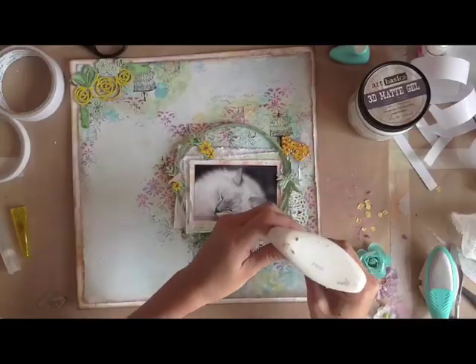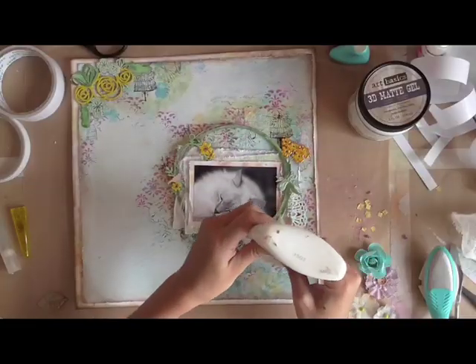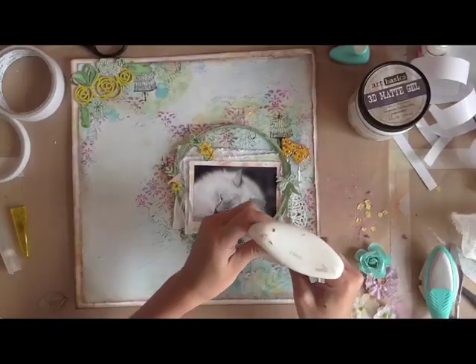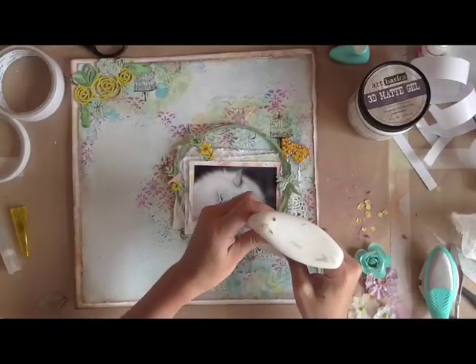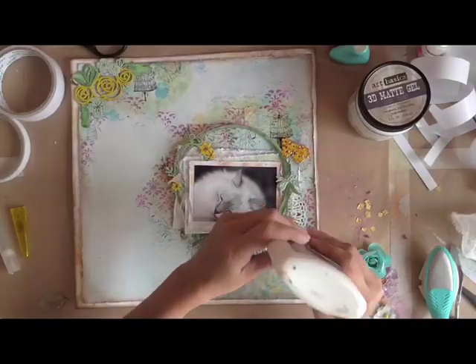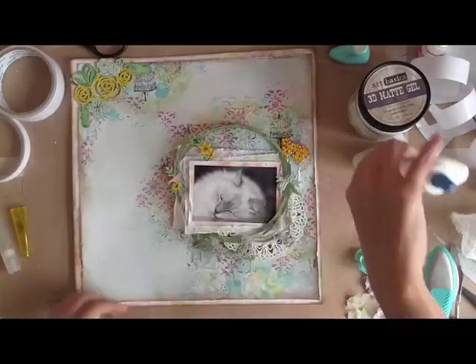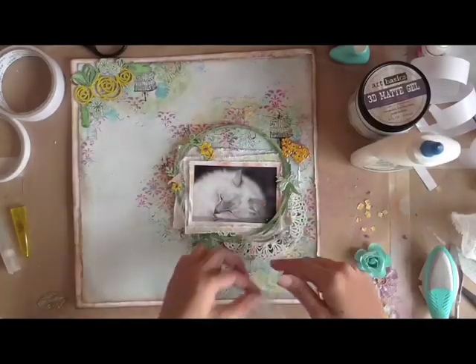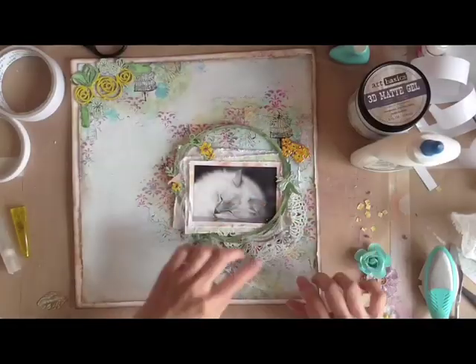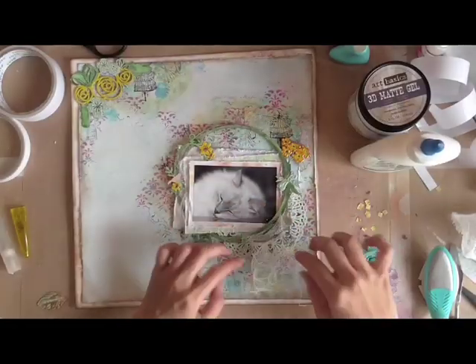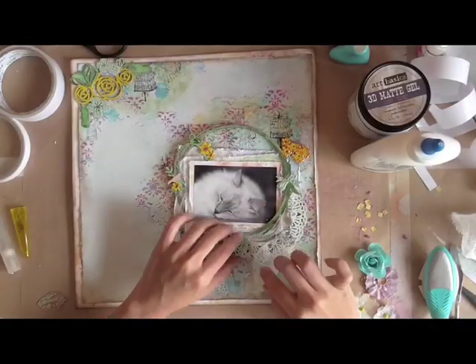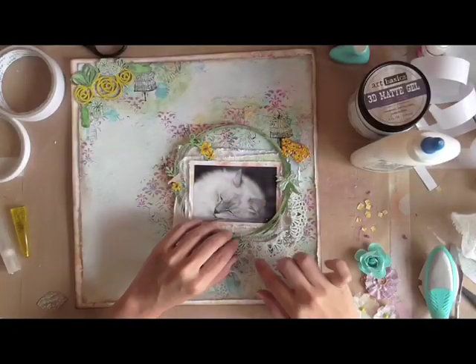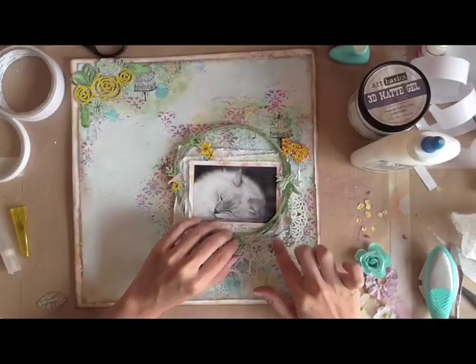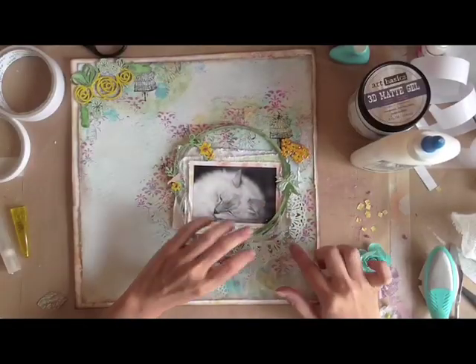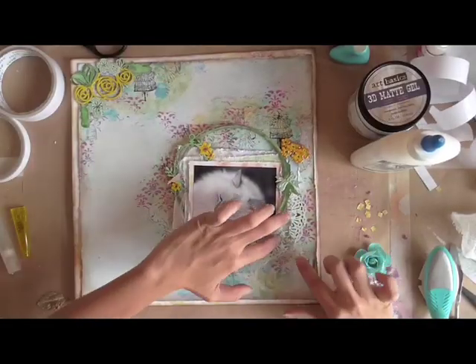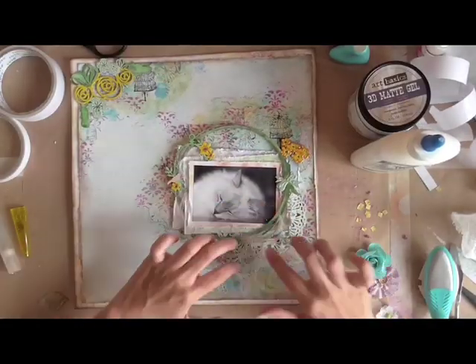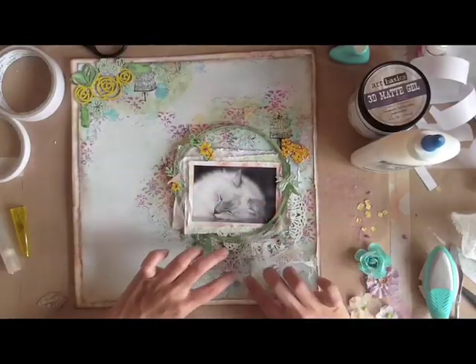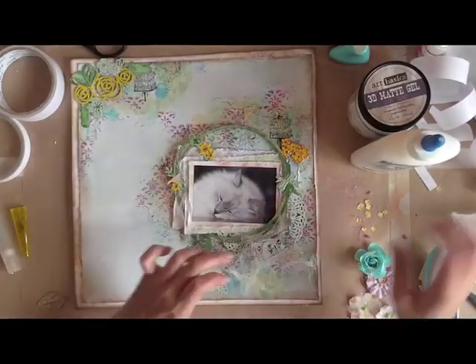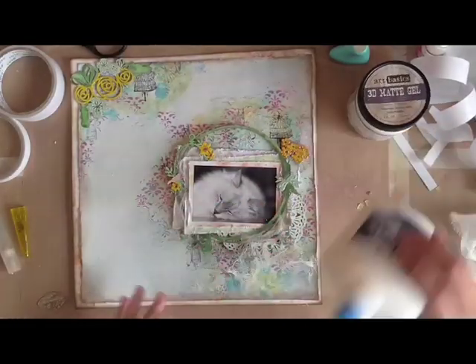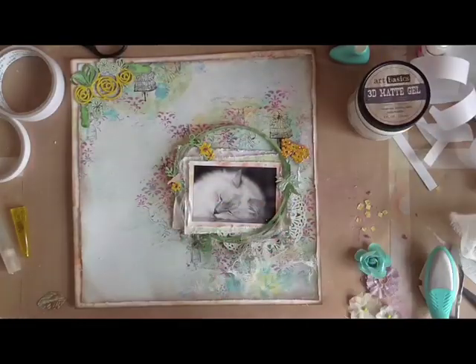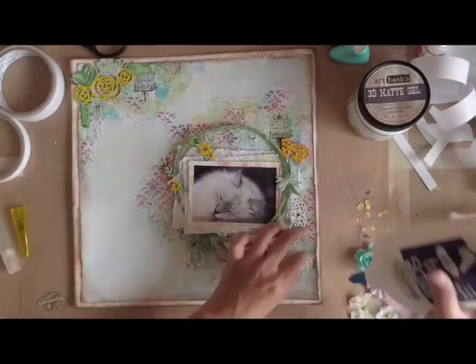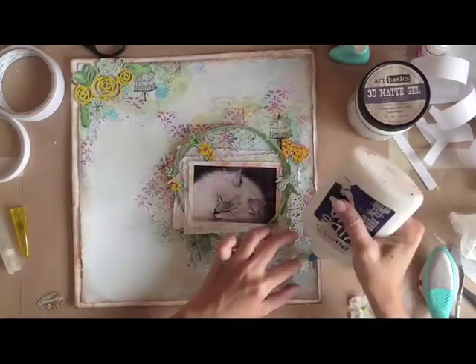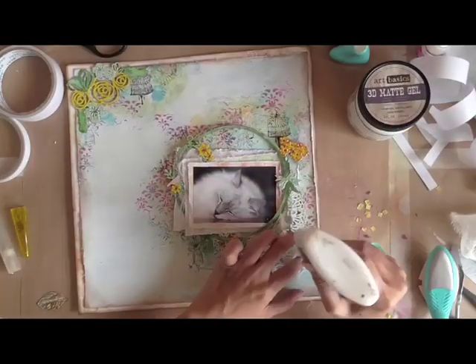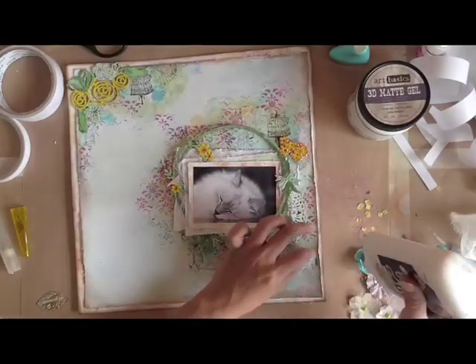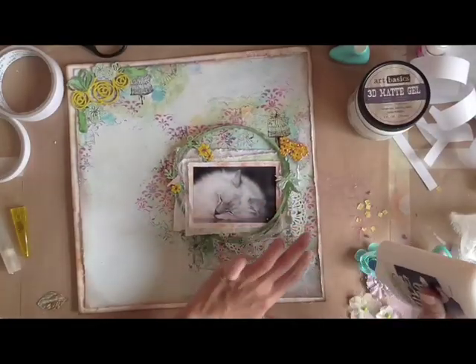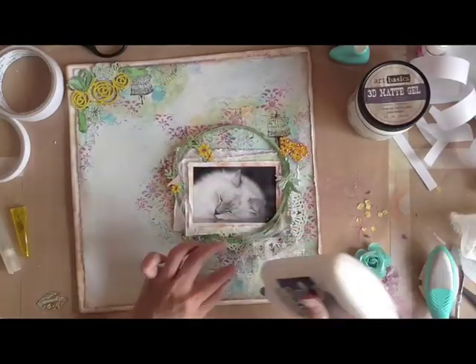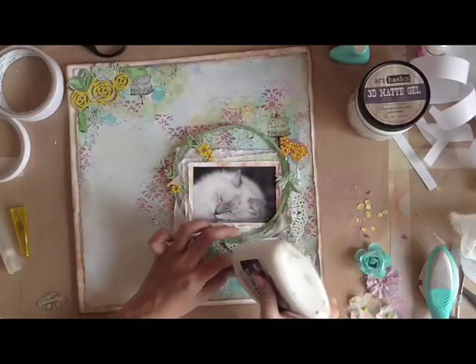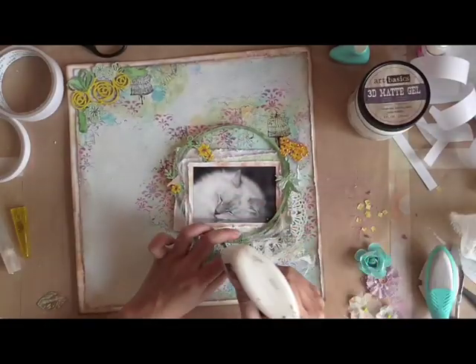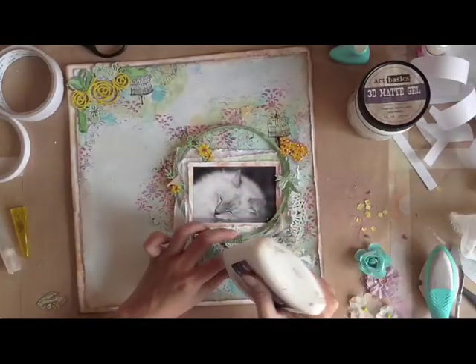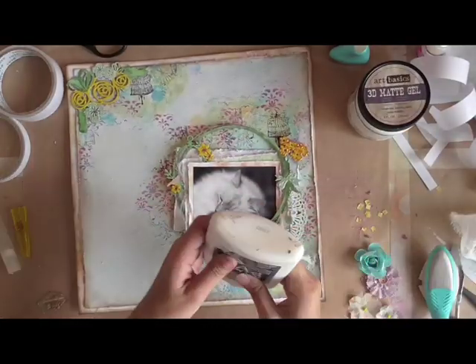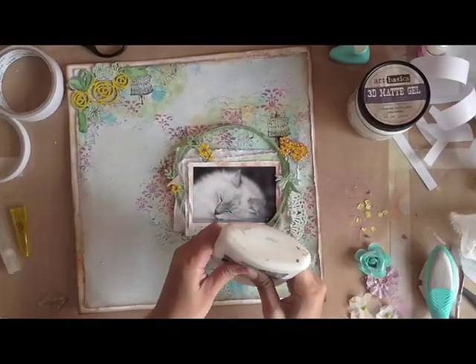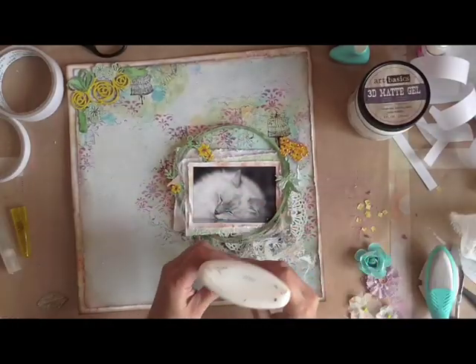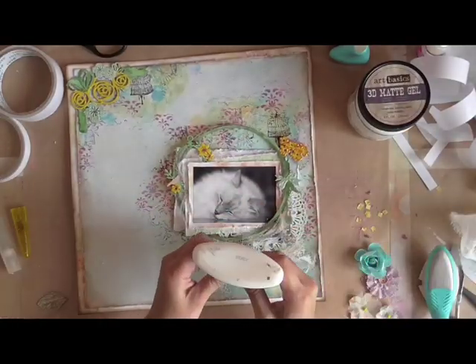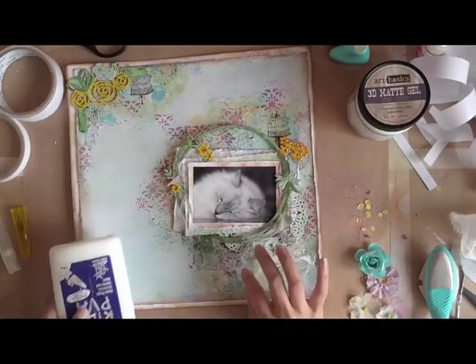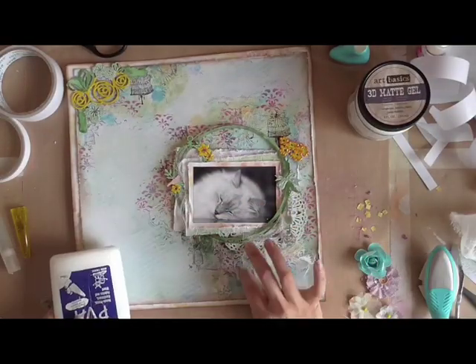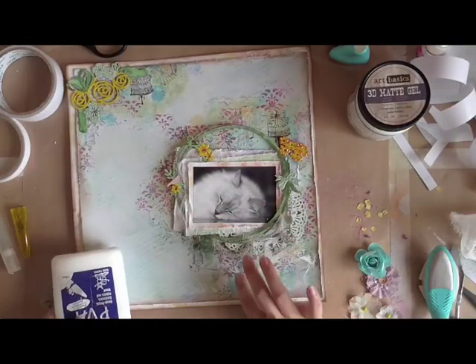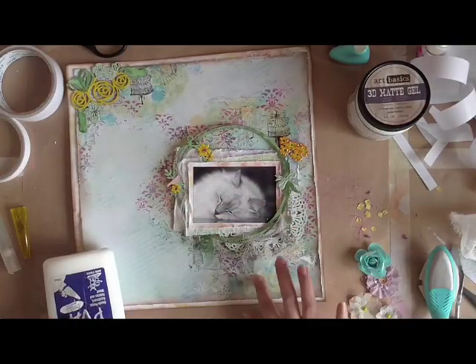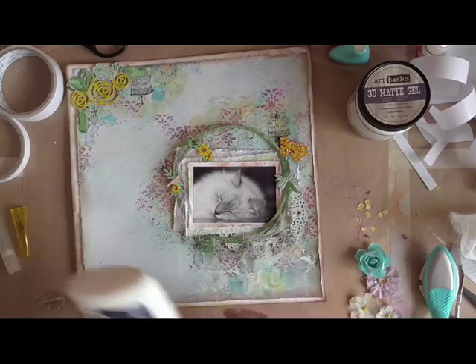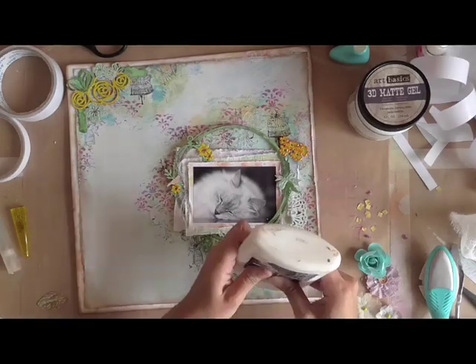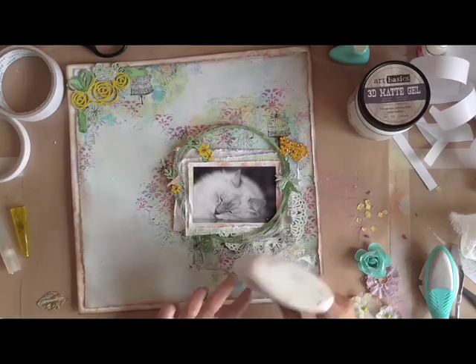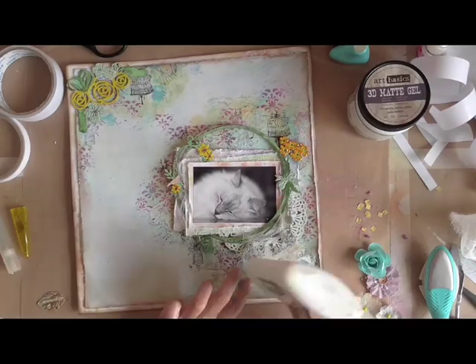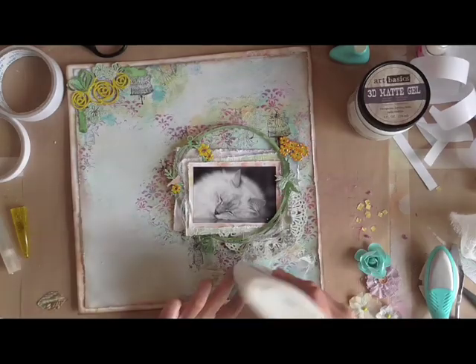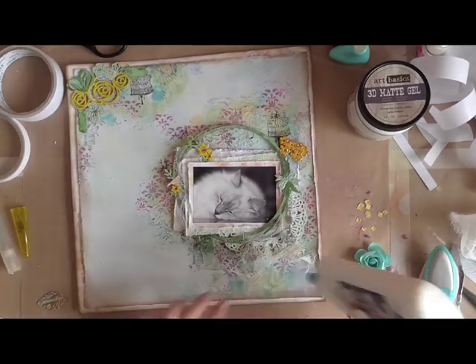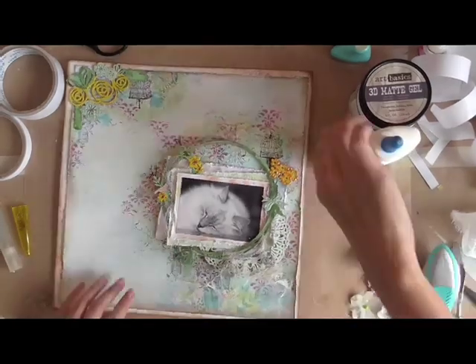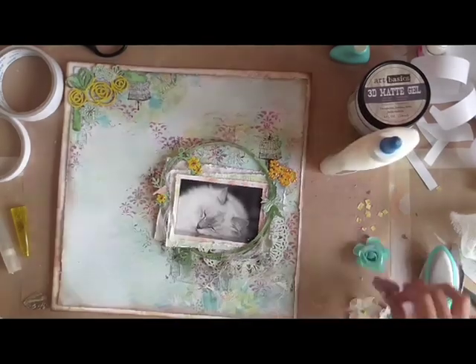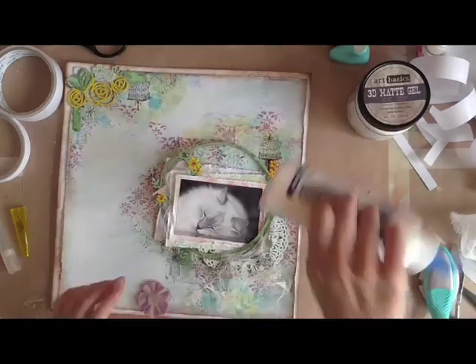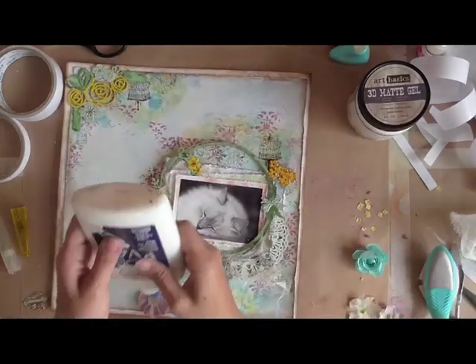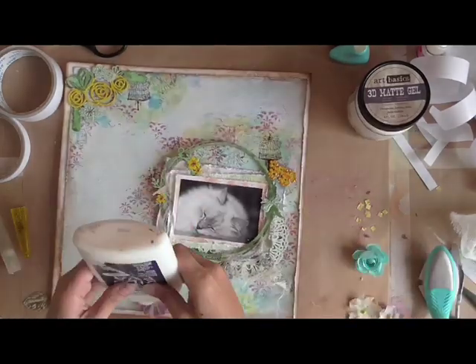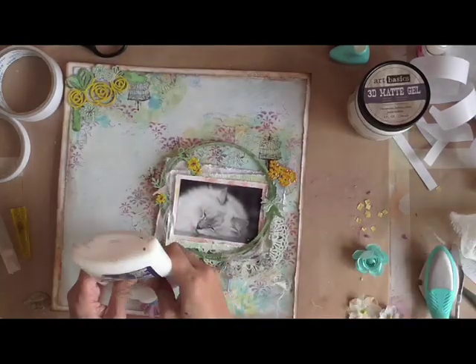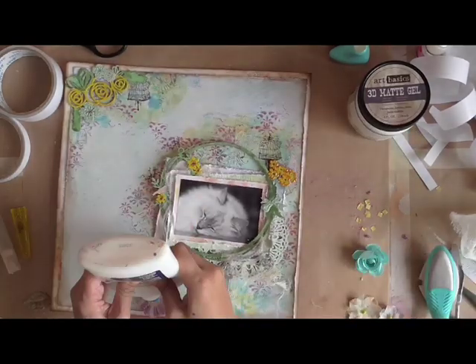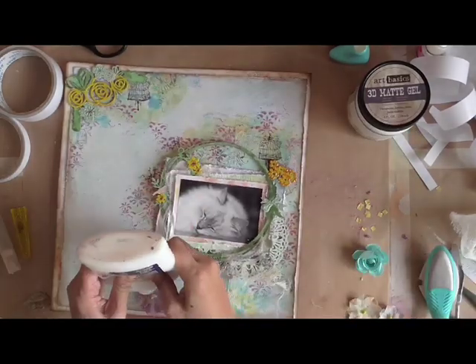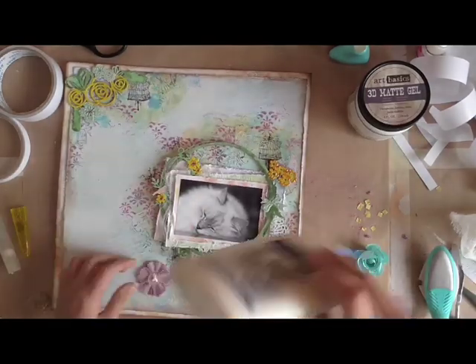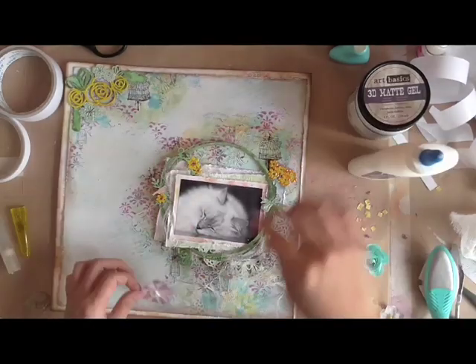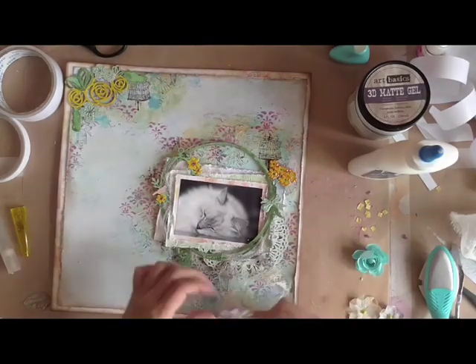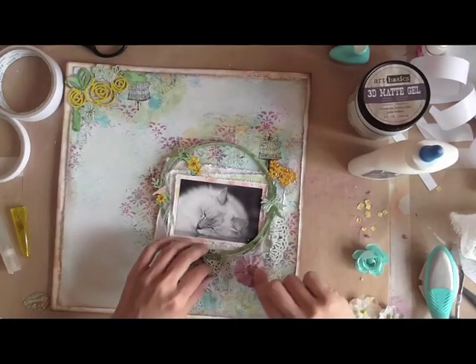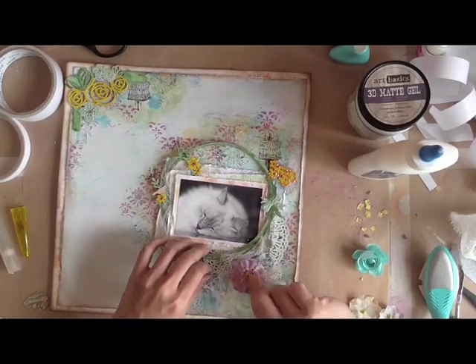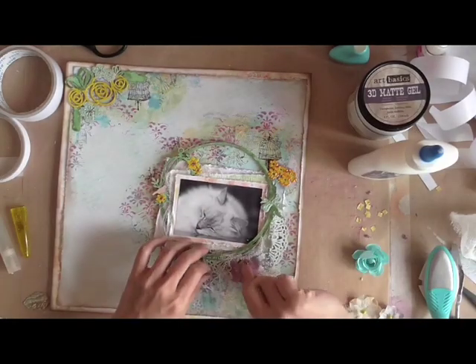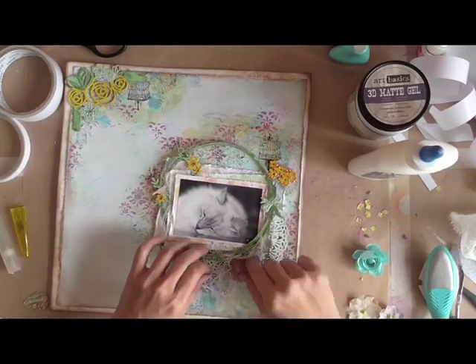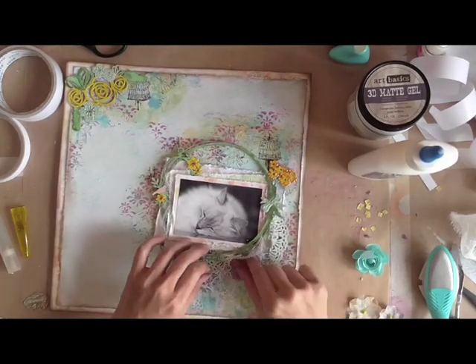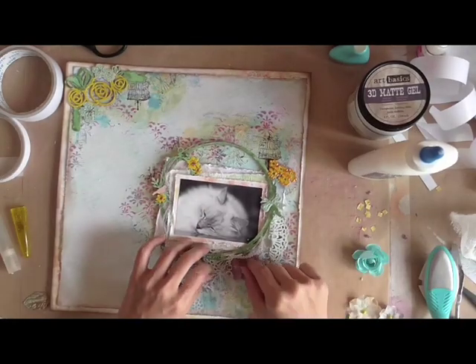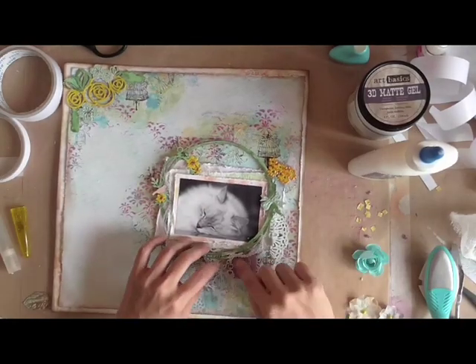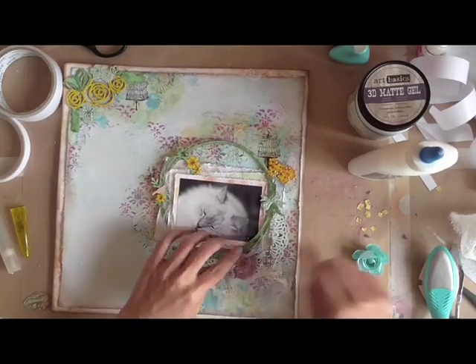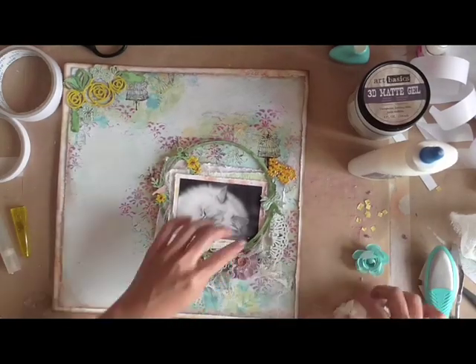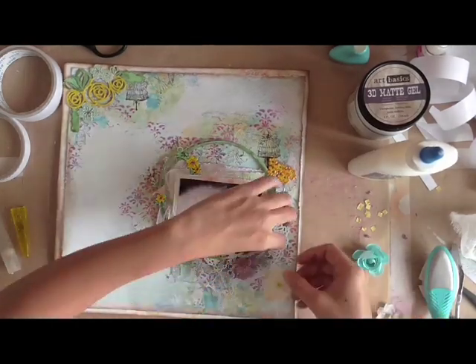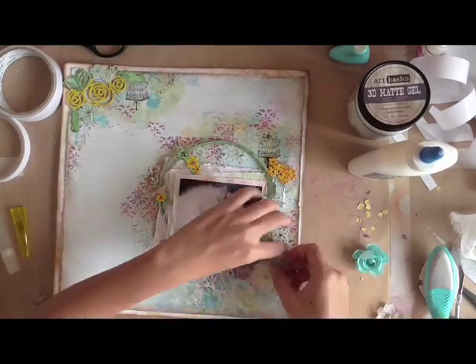Now I'm just putting on the rest of the embellishments — some cheesecloth and cream flowers.